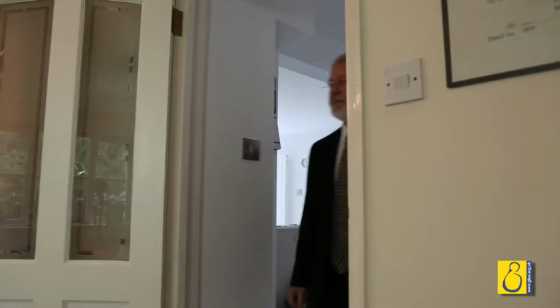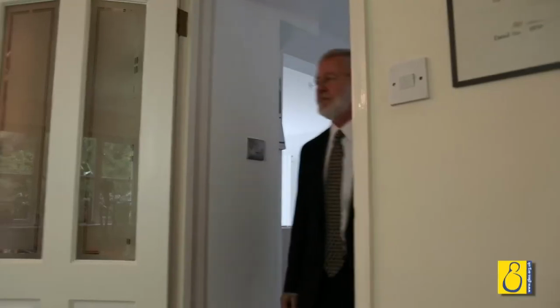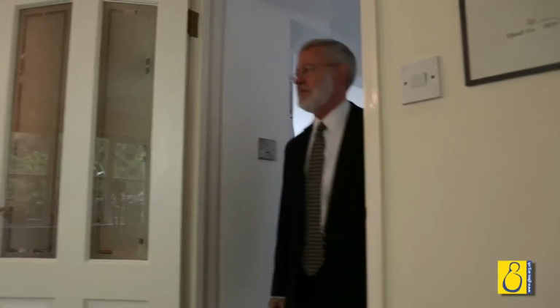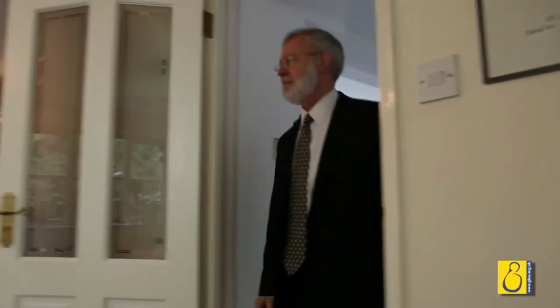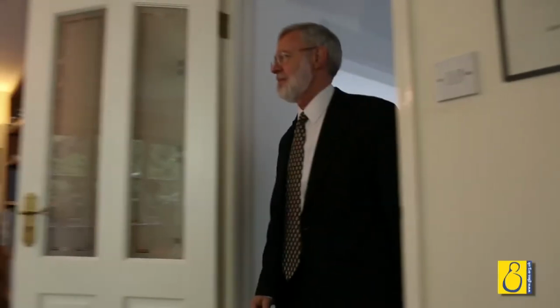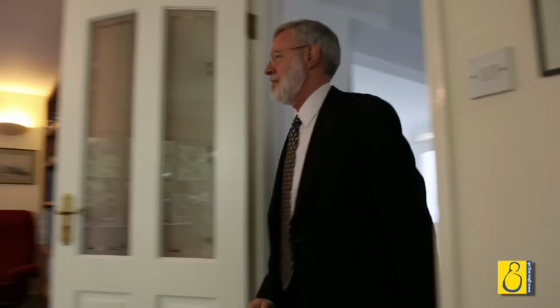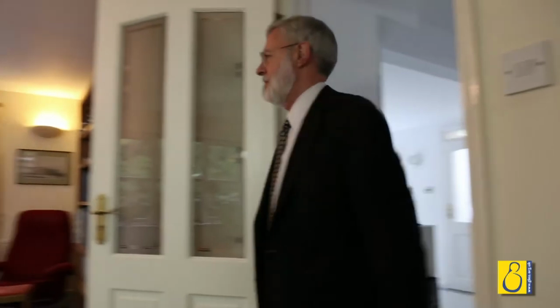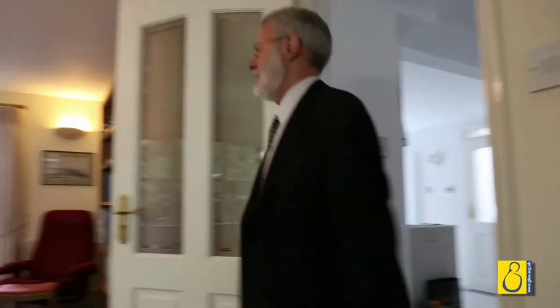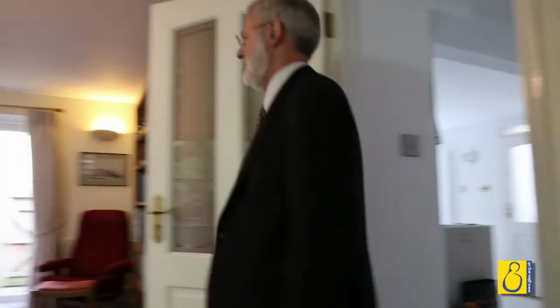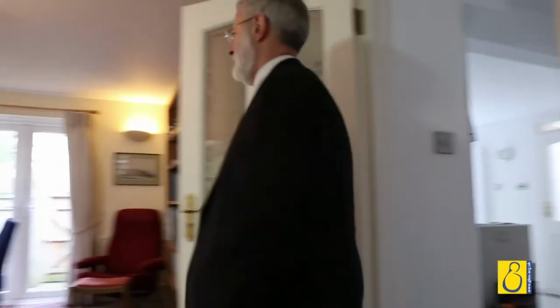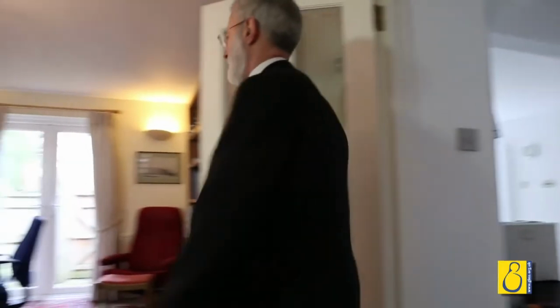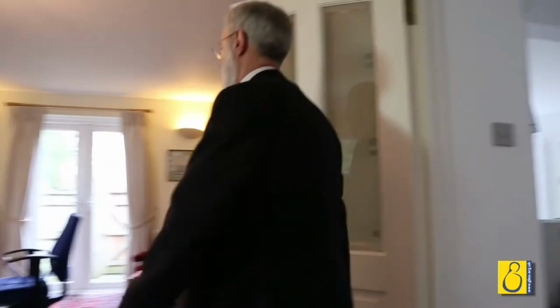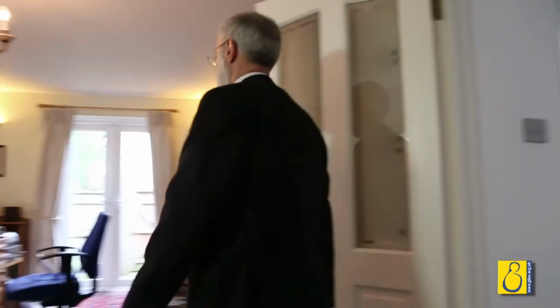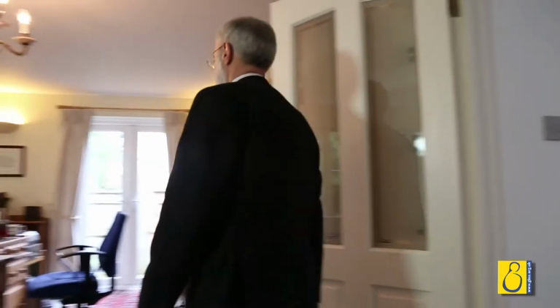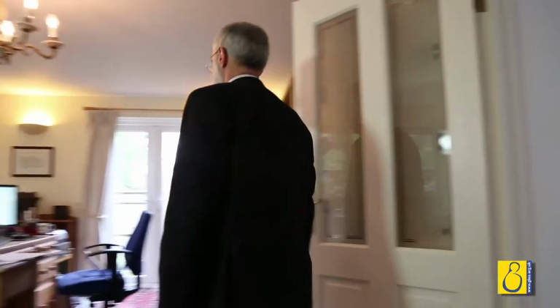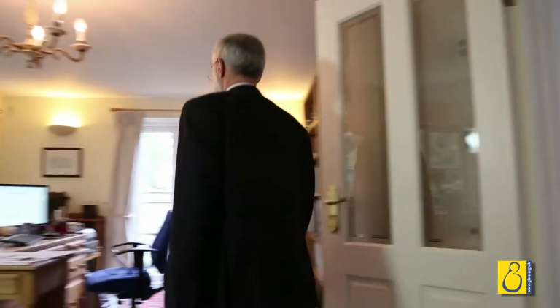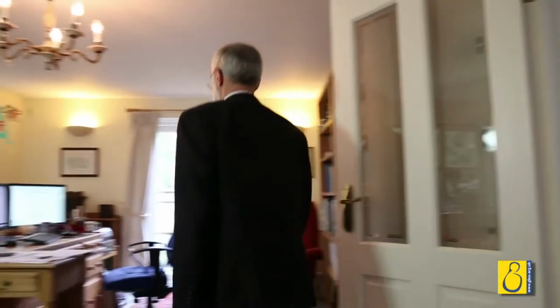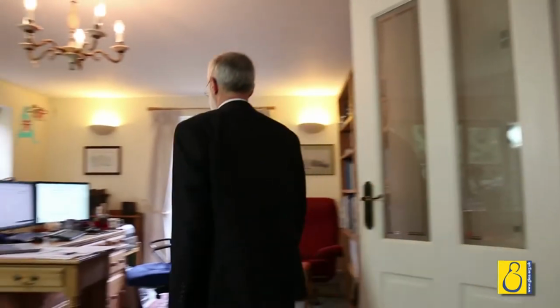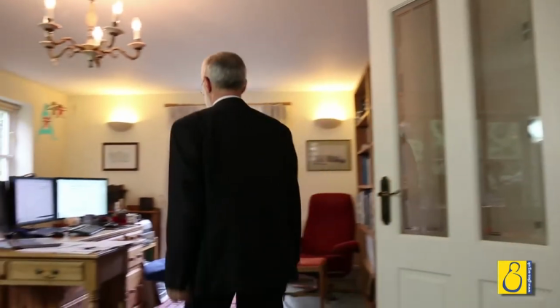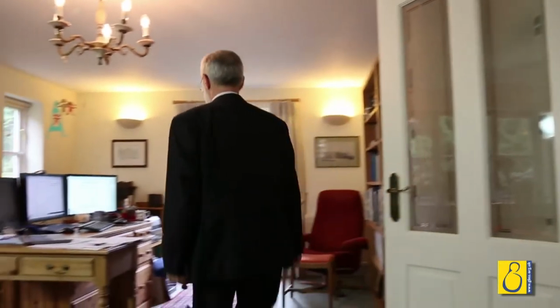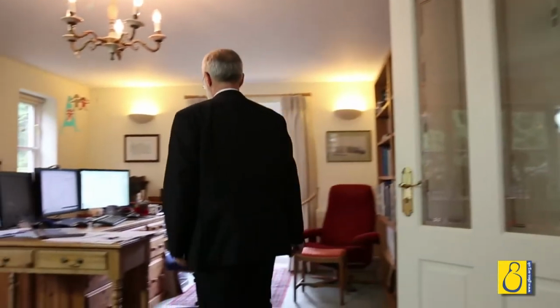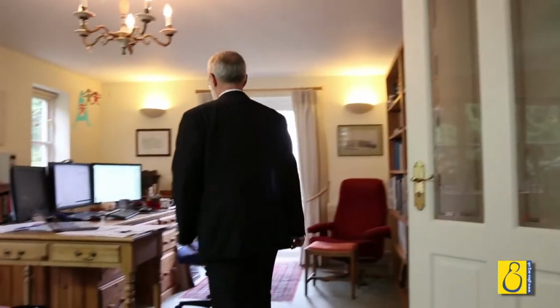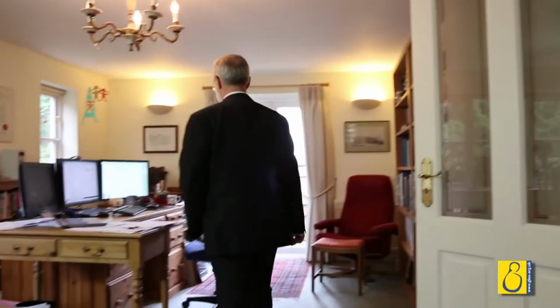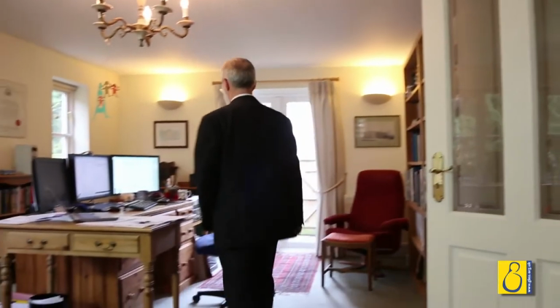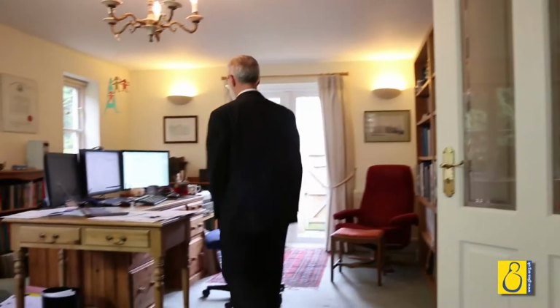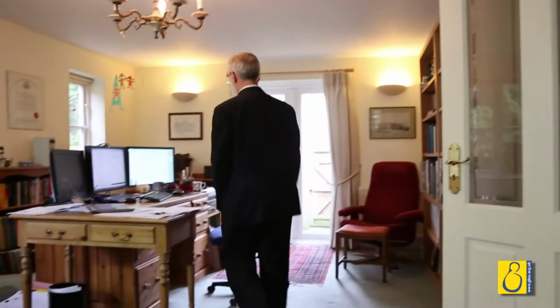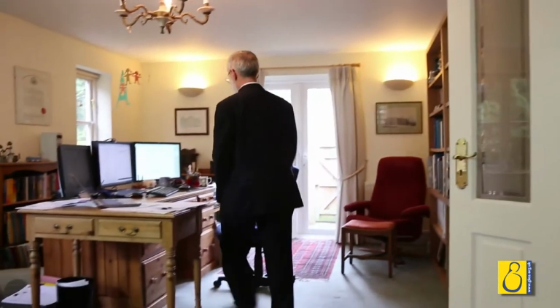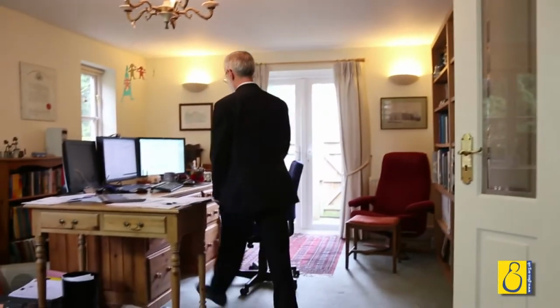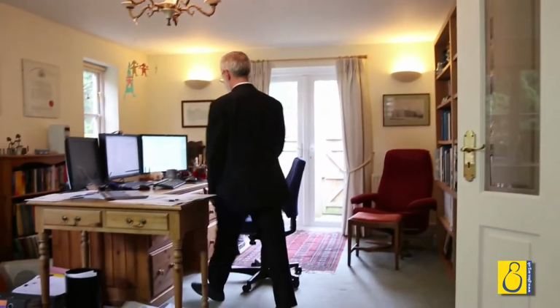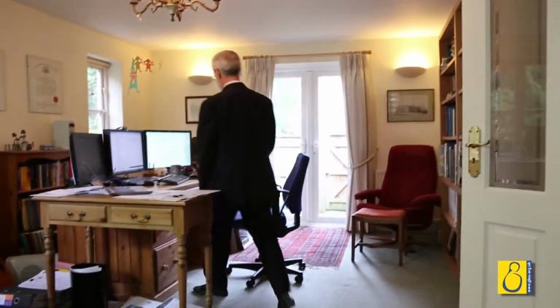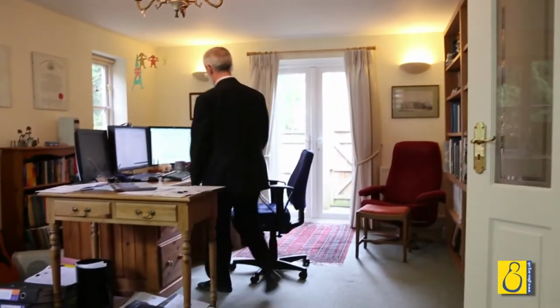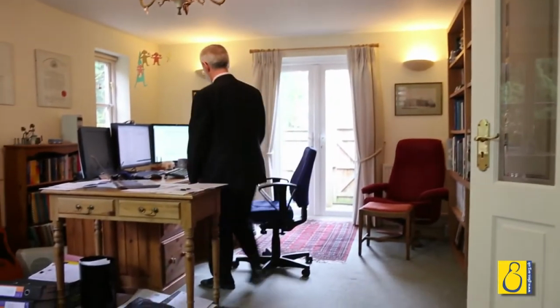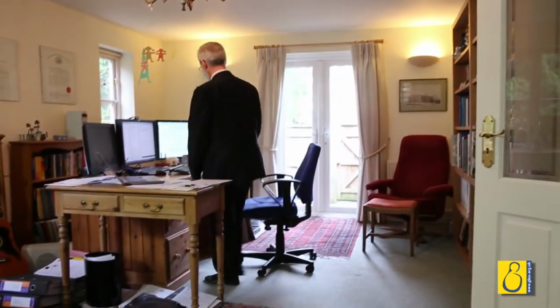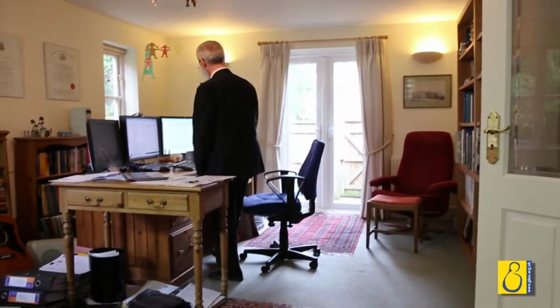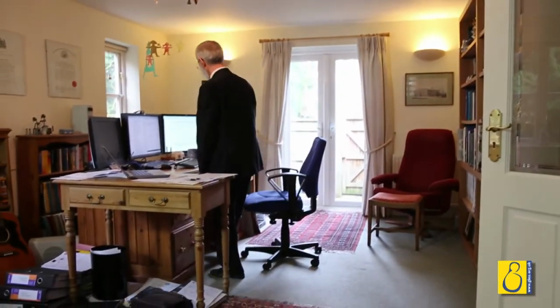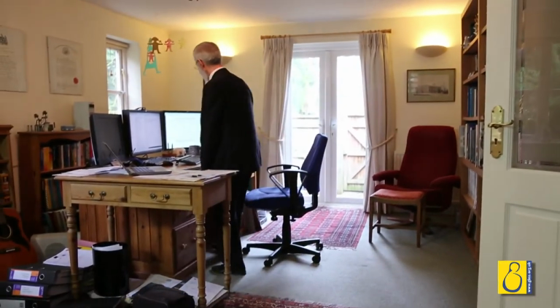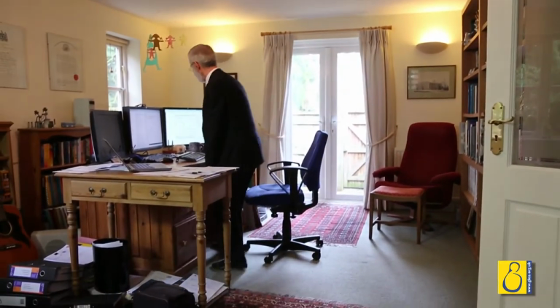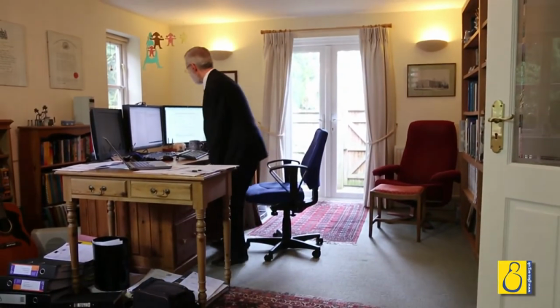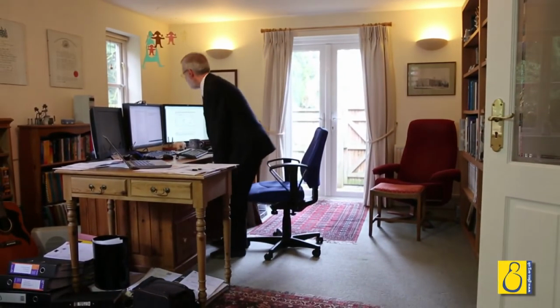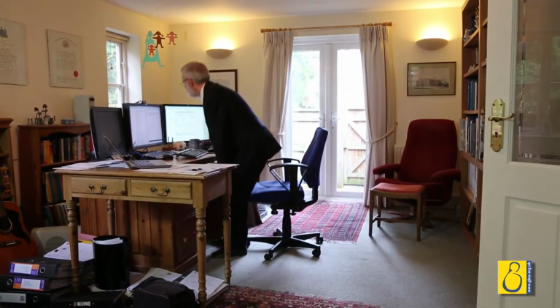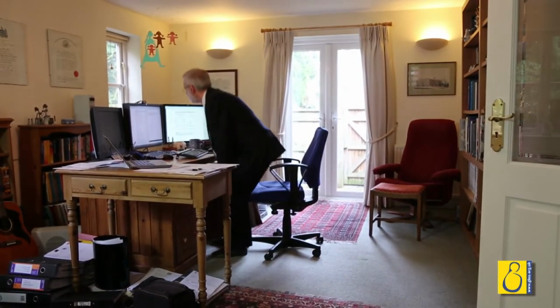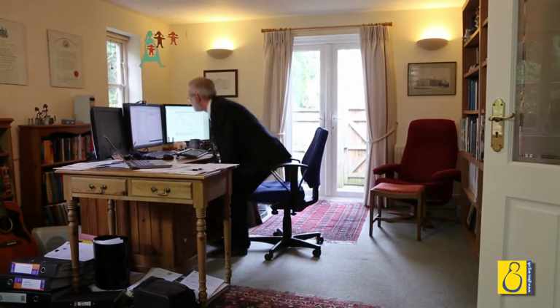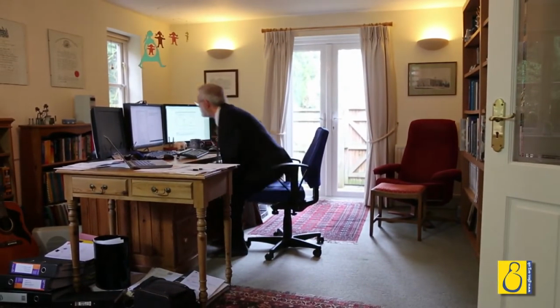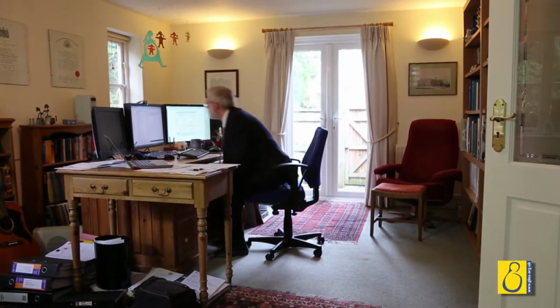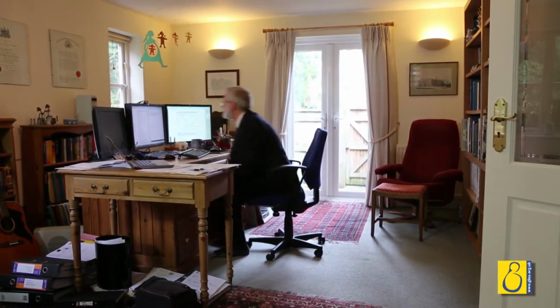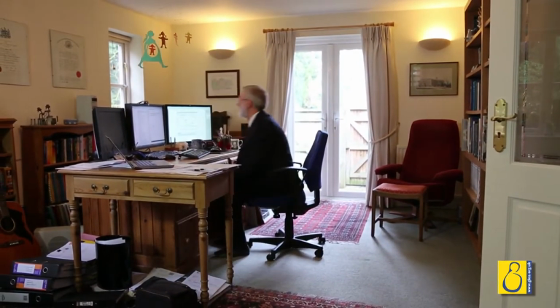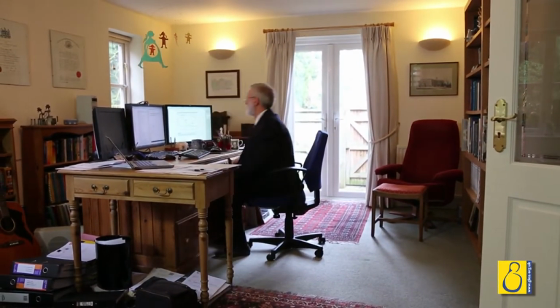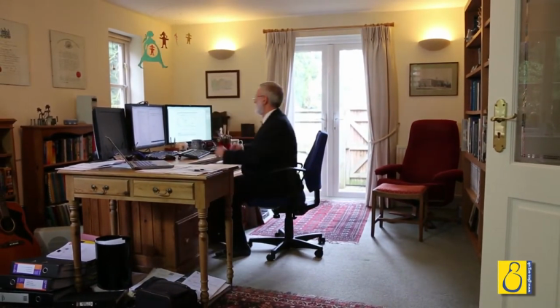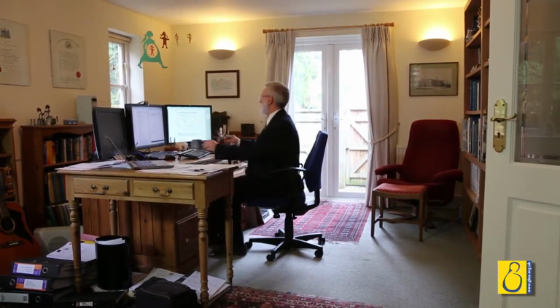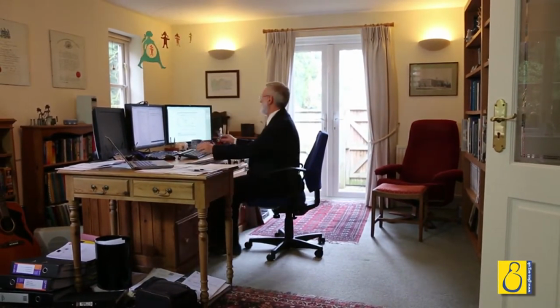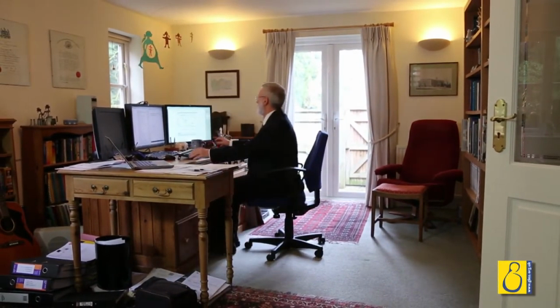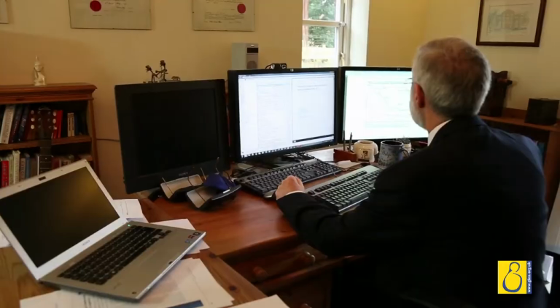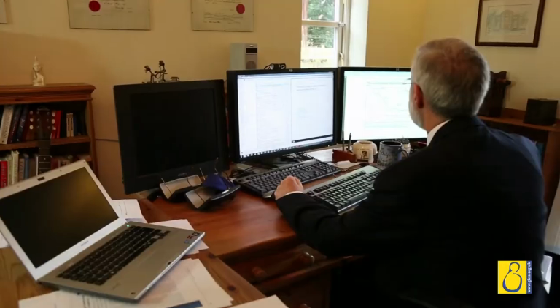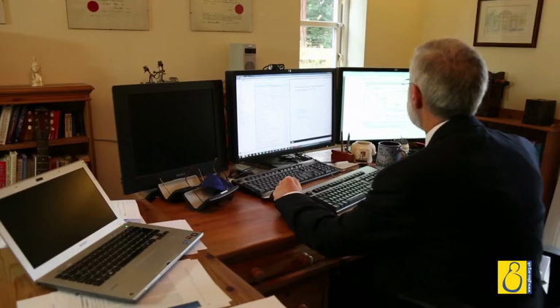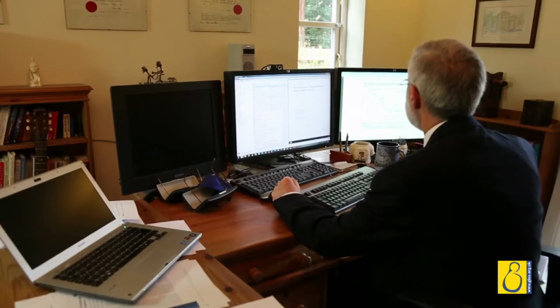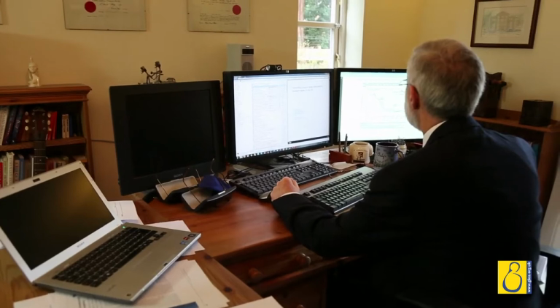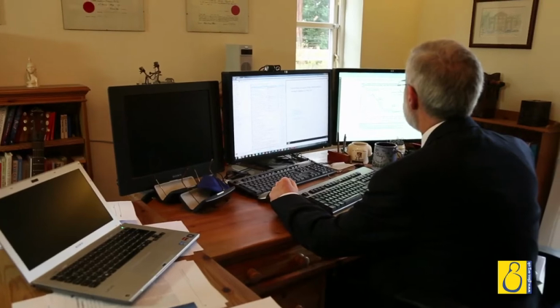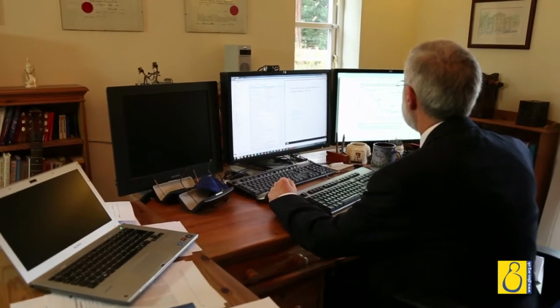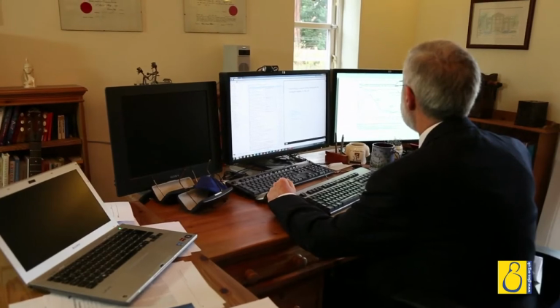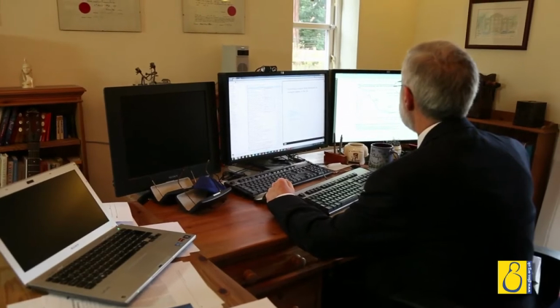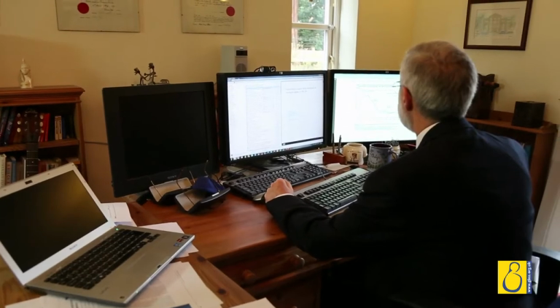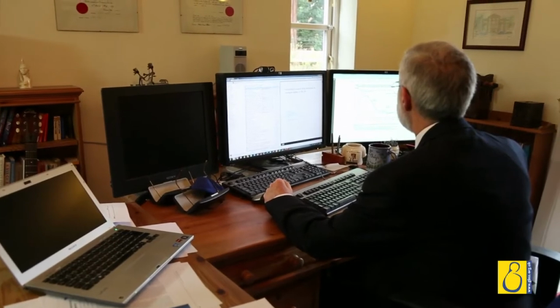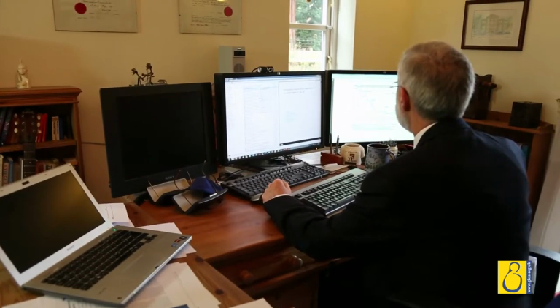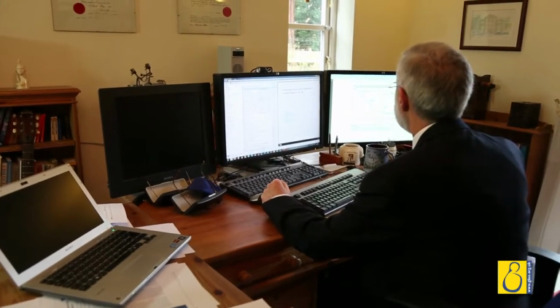I'm Professor Philip Steer, Emeritus Professor of Obstetrics at Imperial College London, based at the Chelsea and Westminster Hospital.